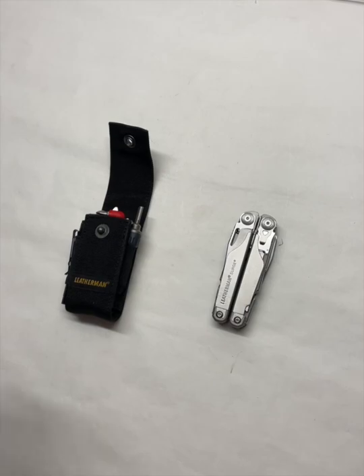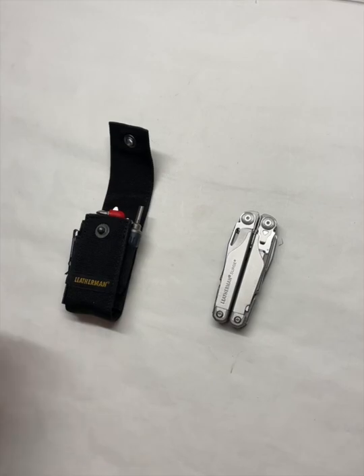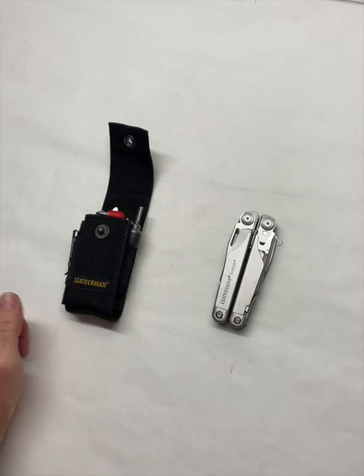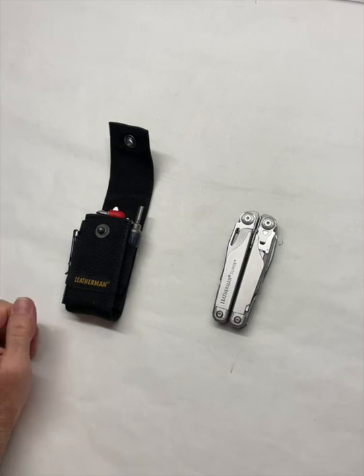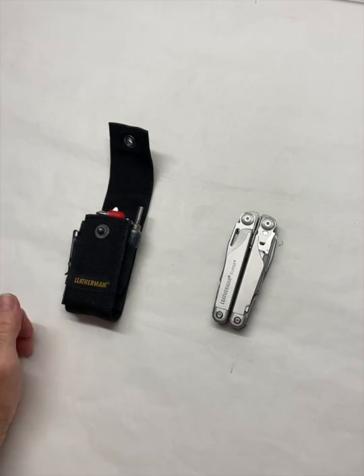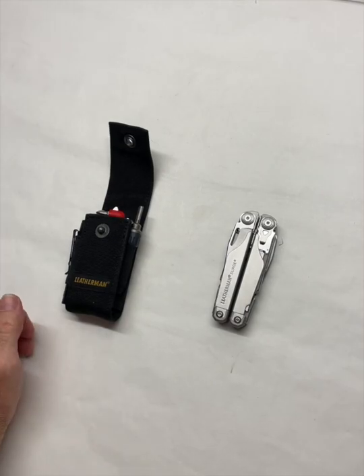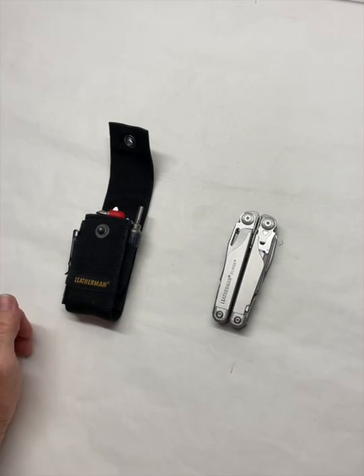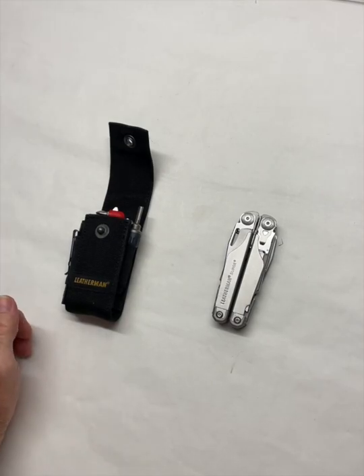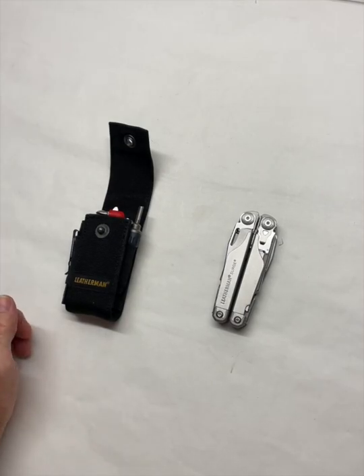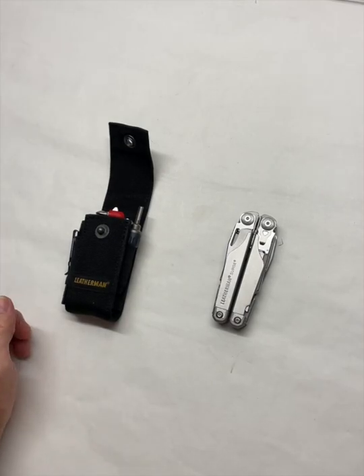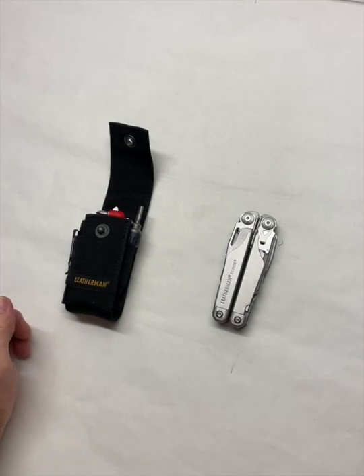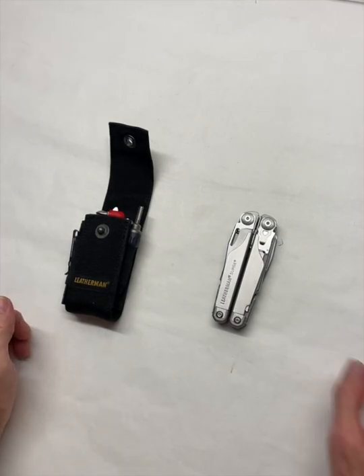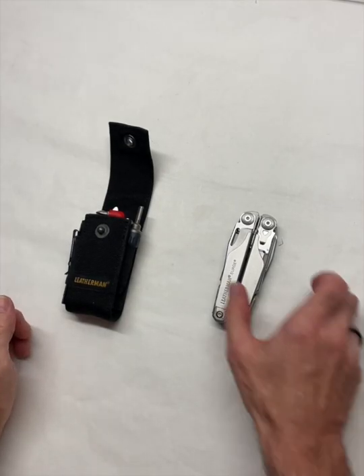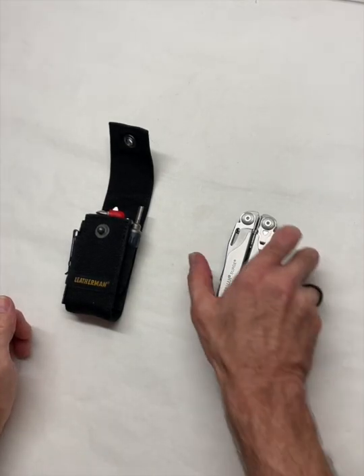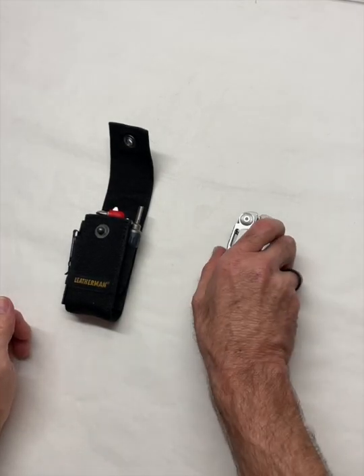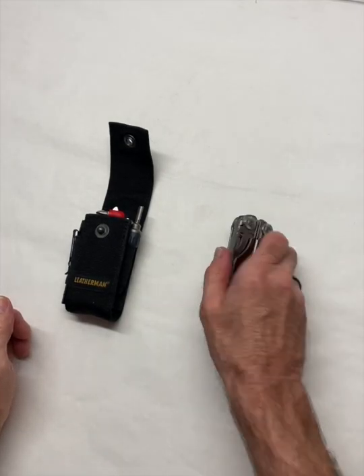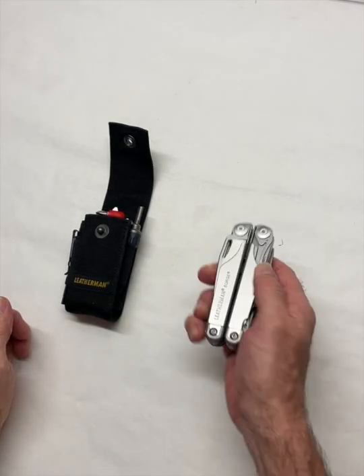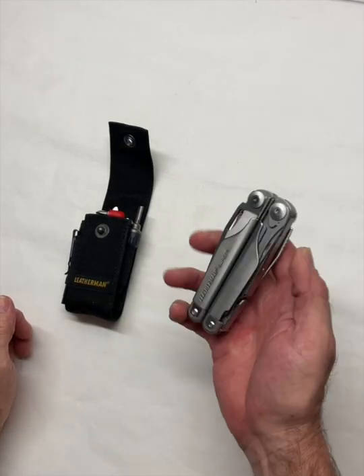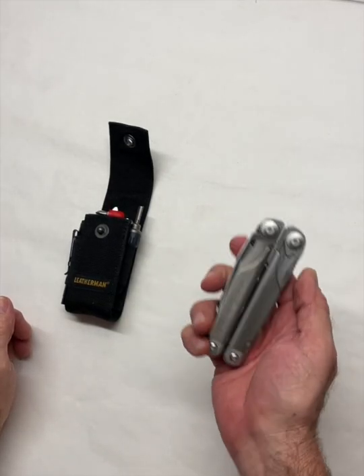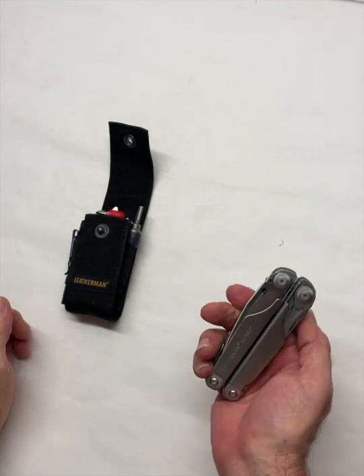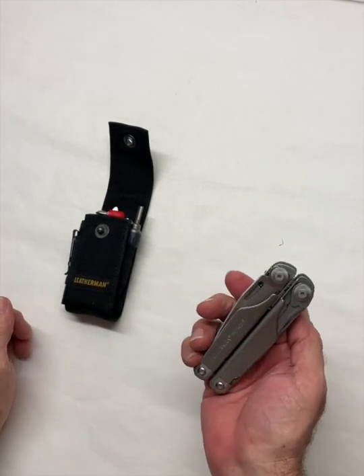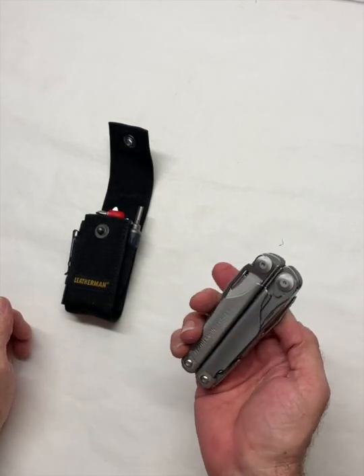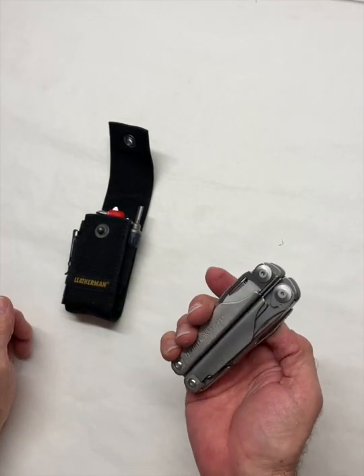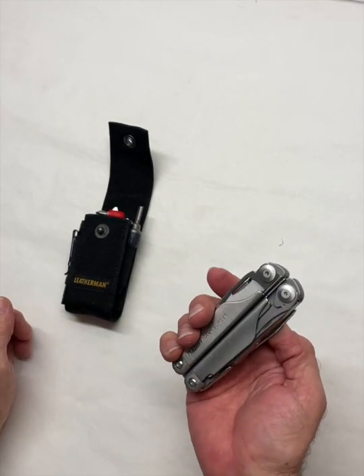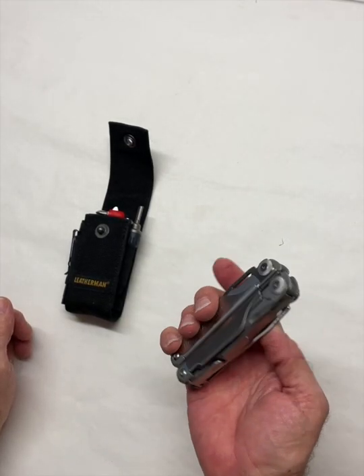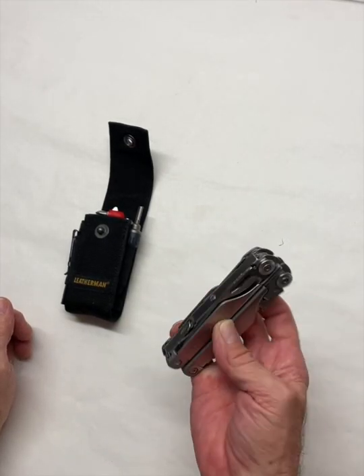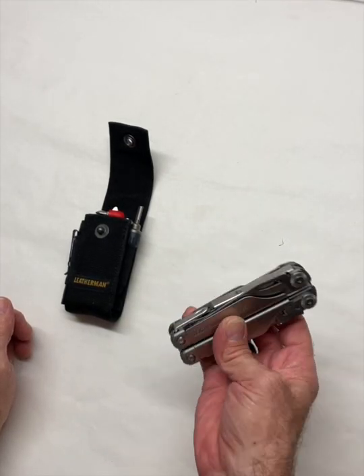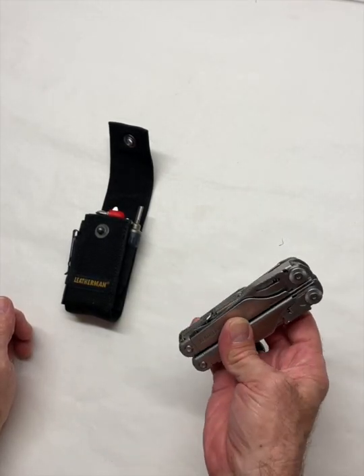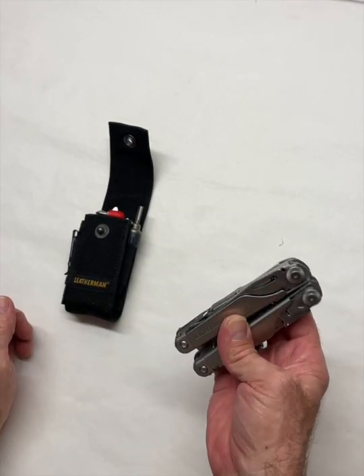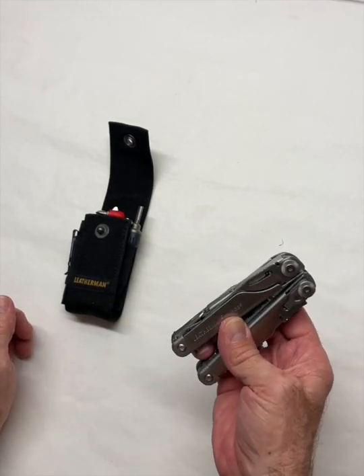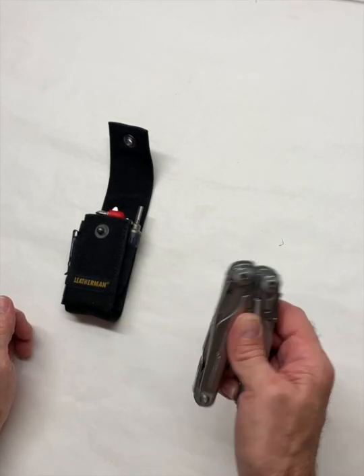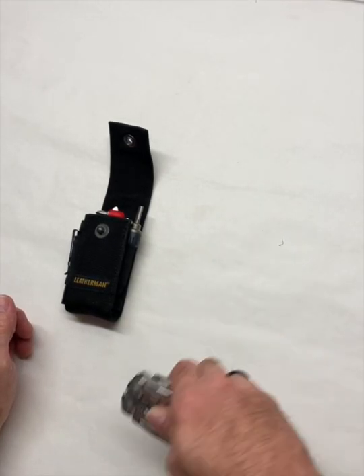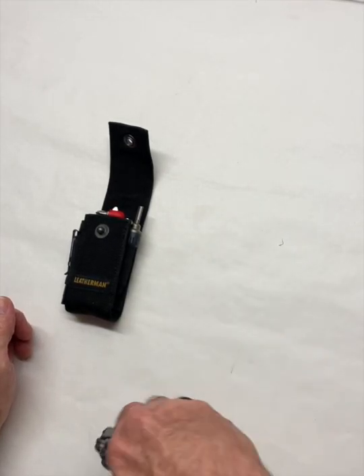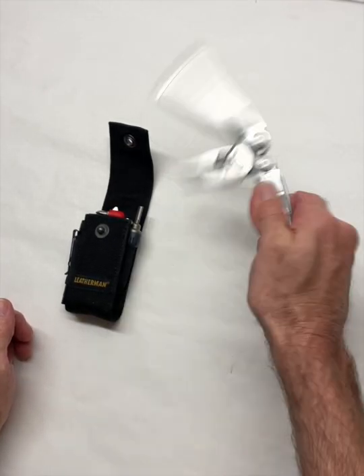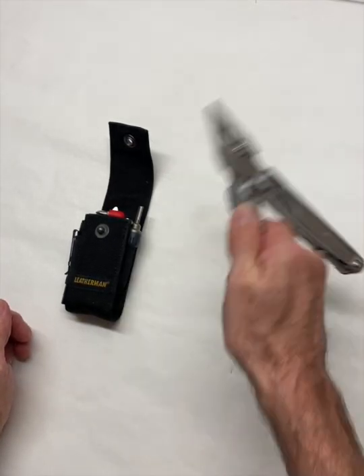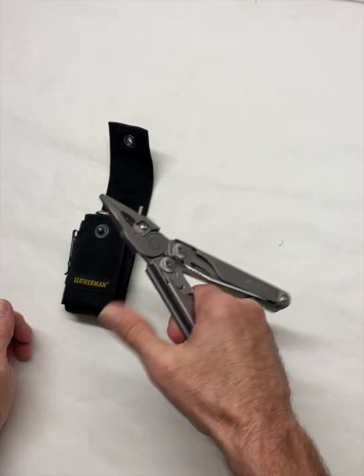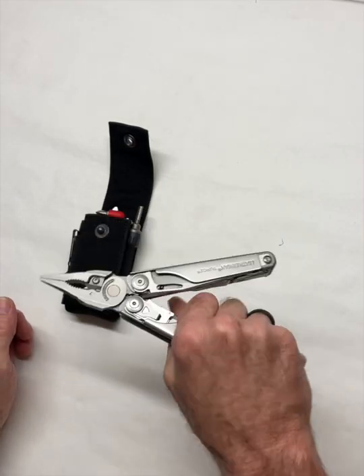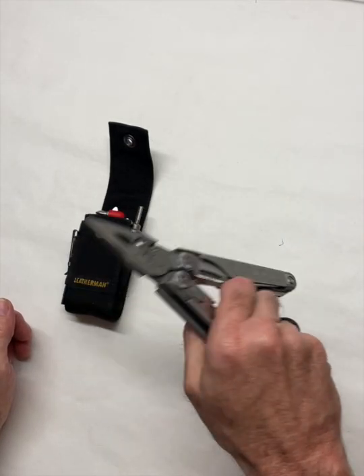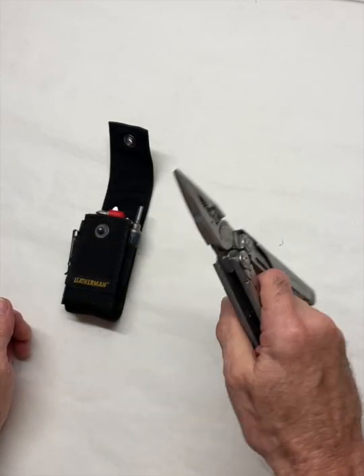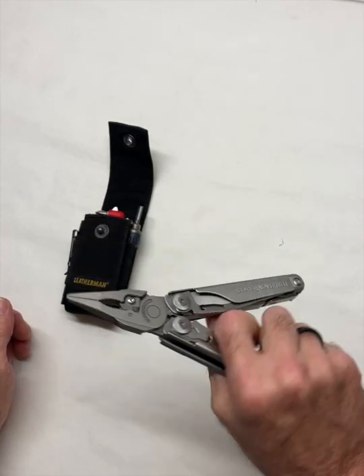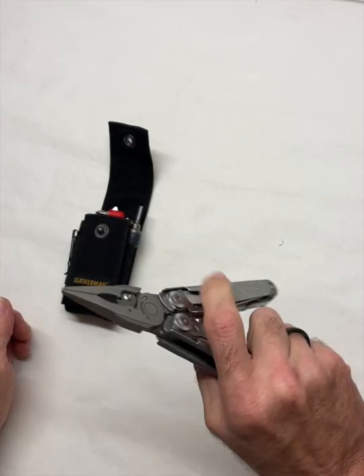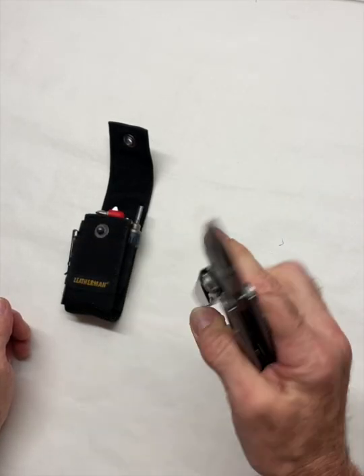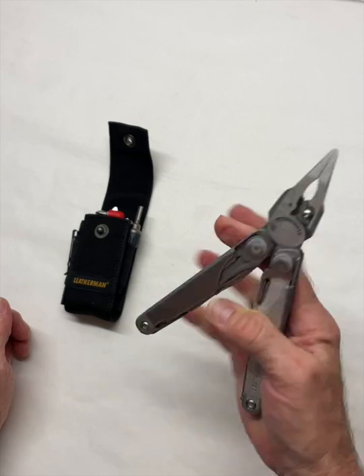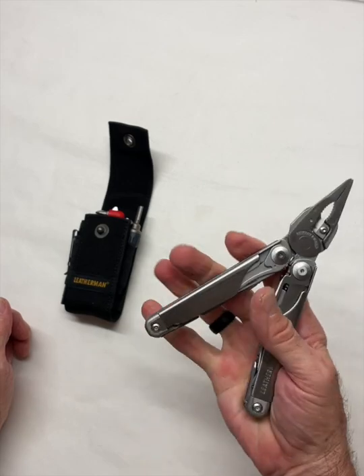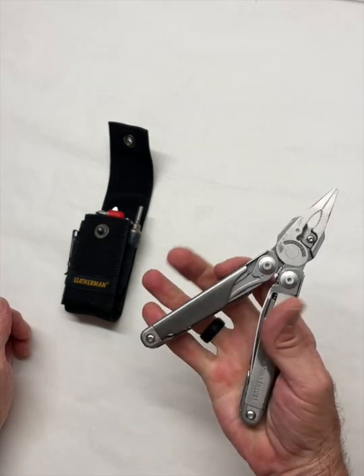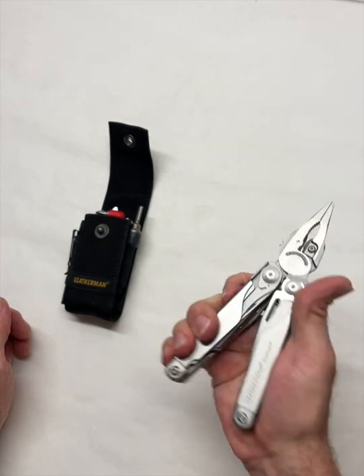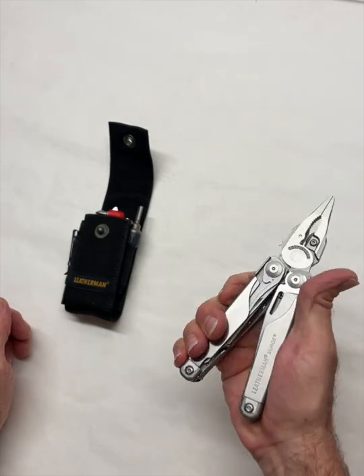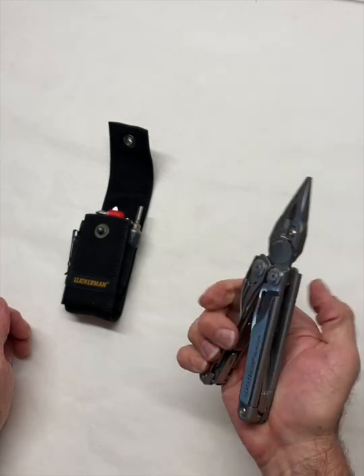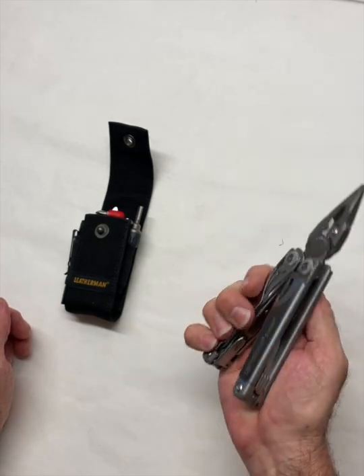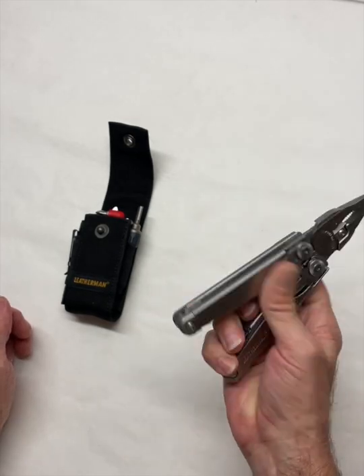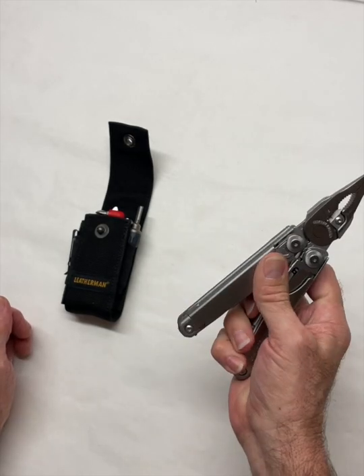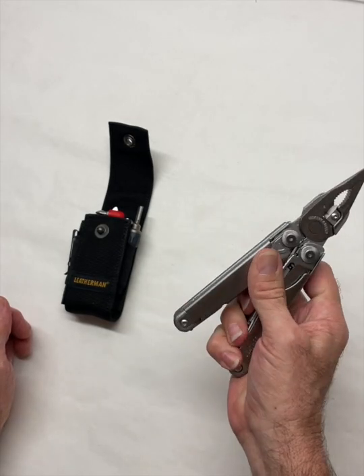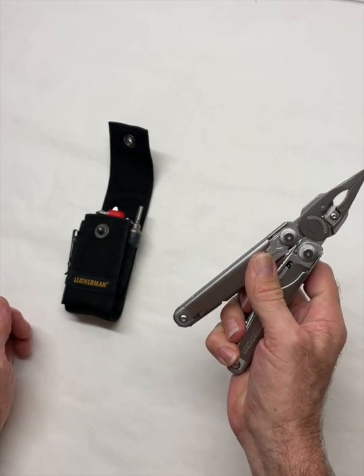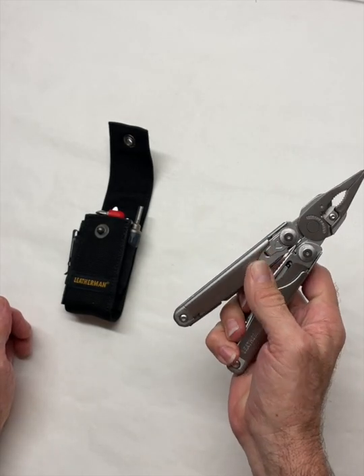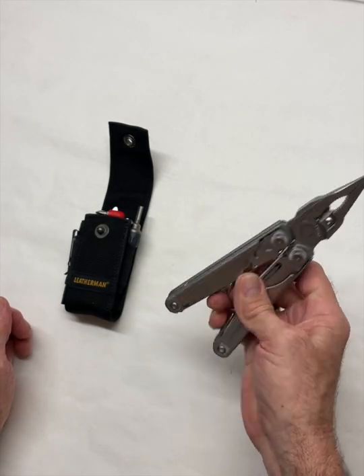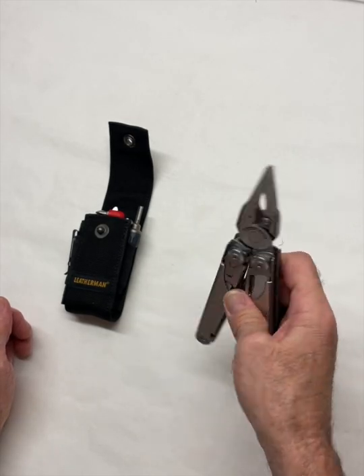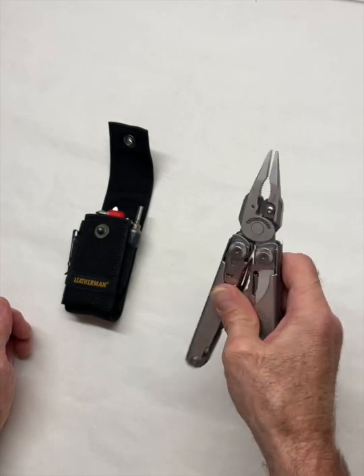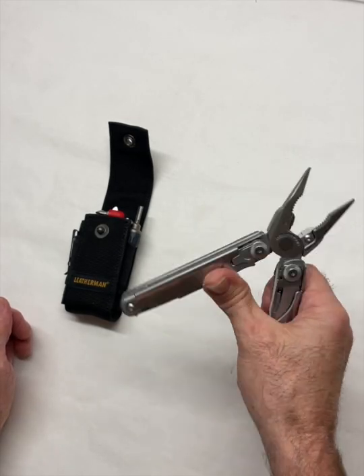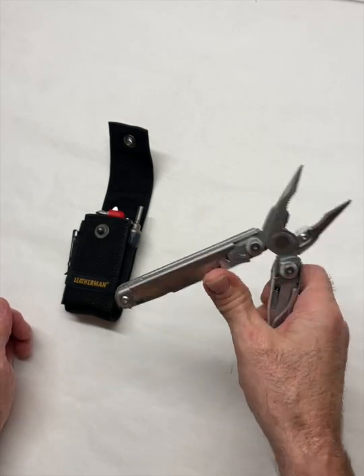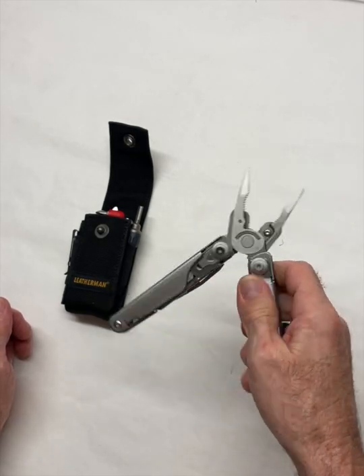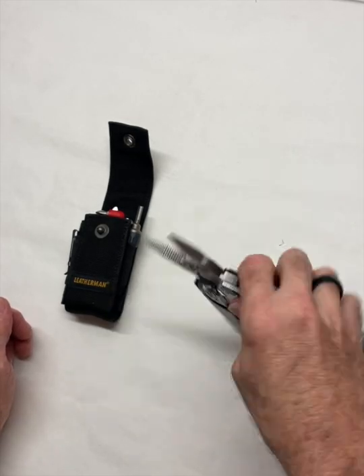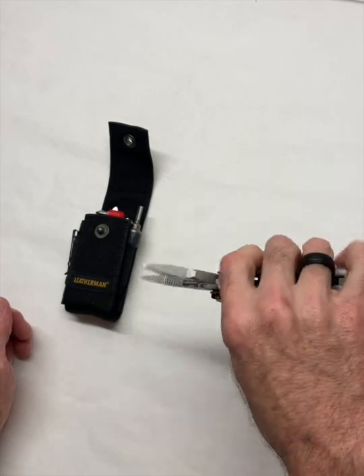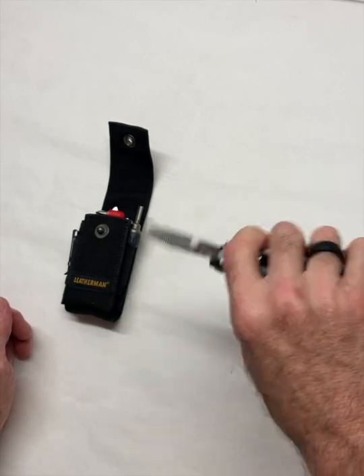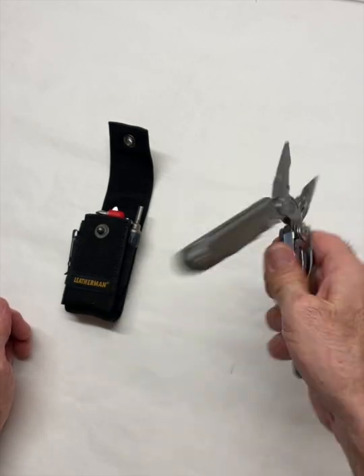Hey, this is Bob with Happy Acres Homestead. This is my Leatherman Surge, not to be confused with the Leatherman OHT, but this is a one-handed tool.